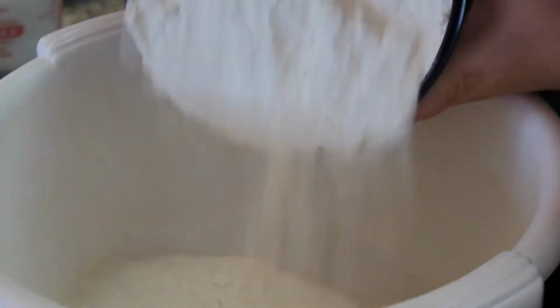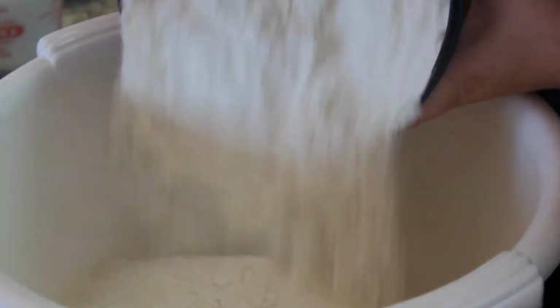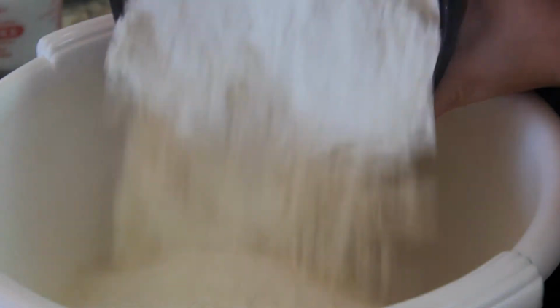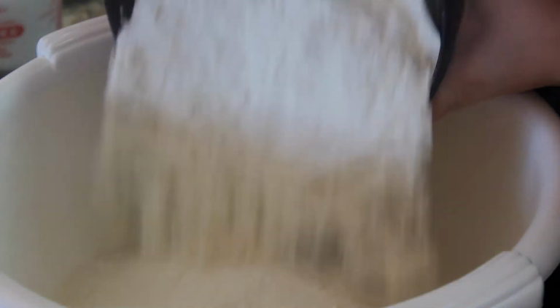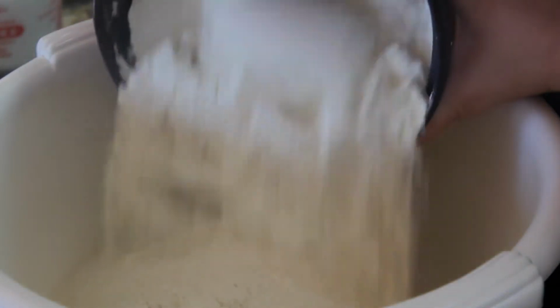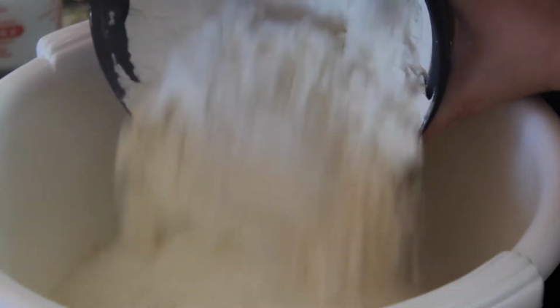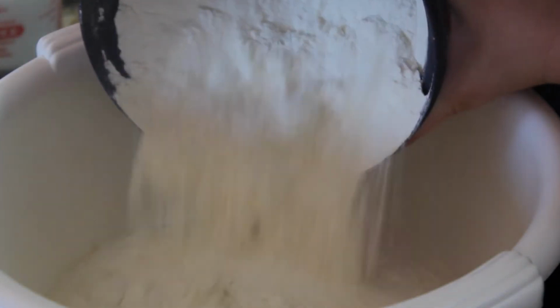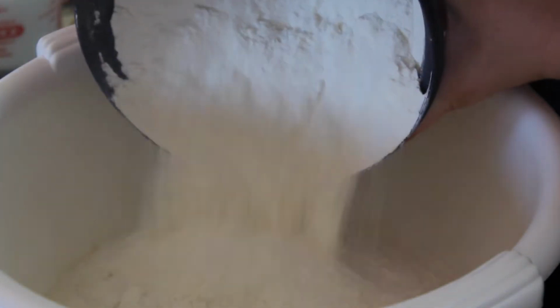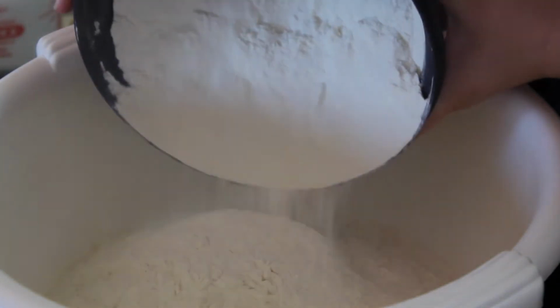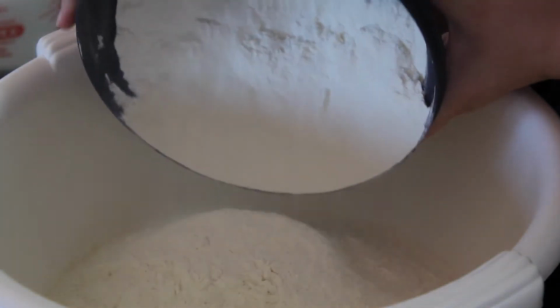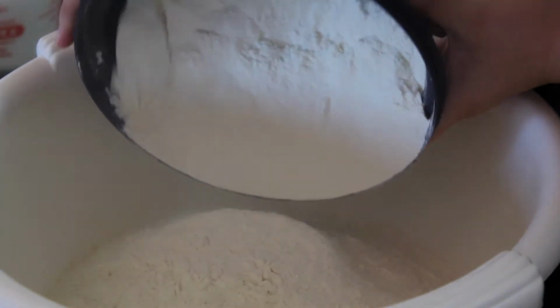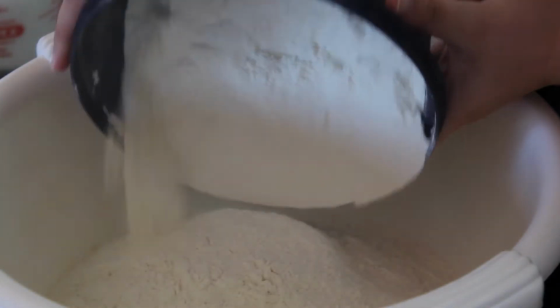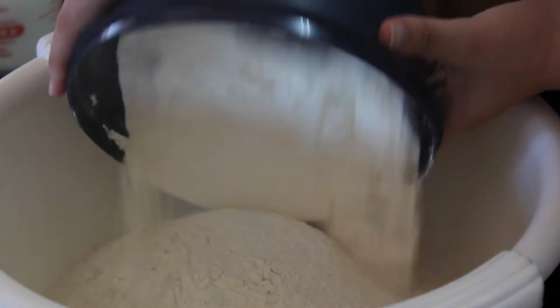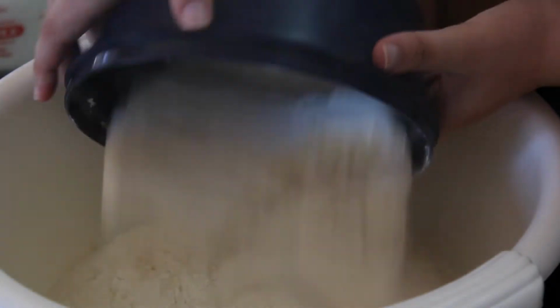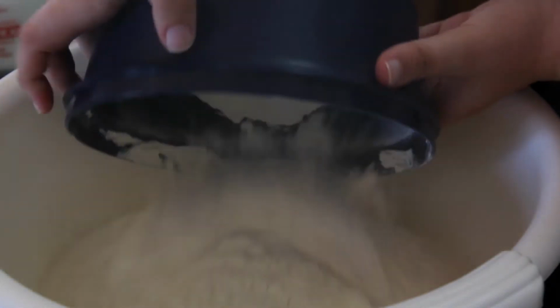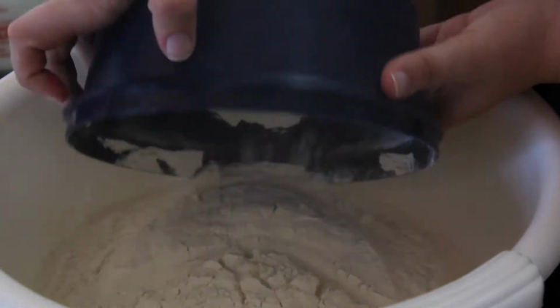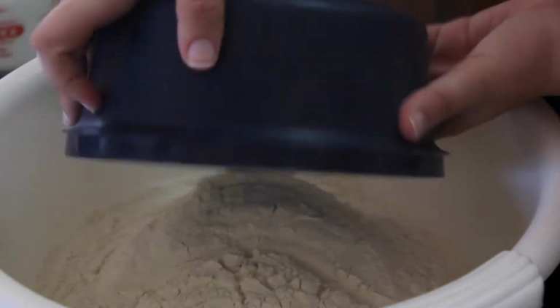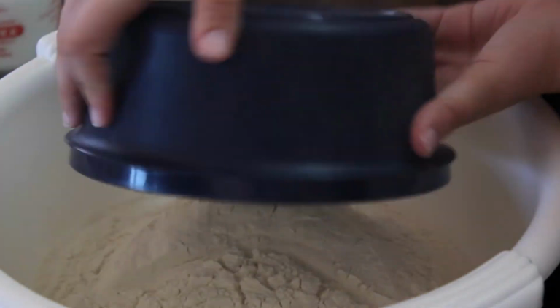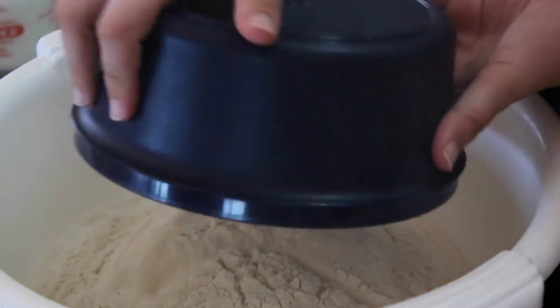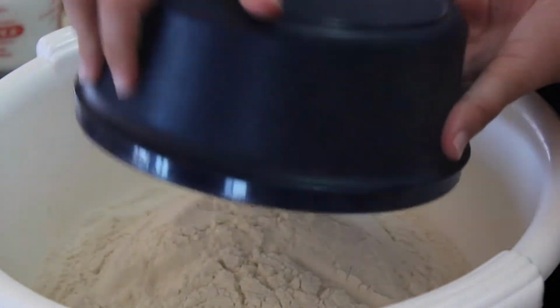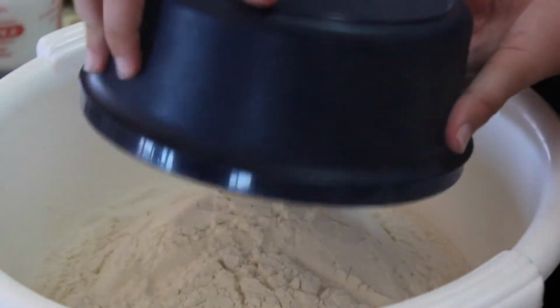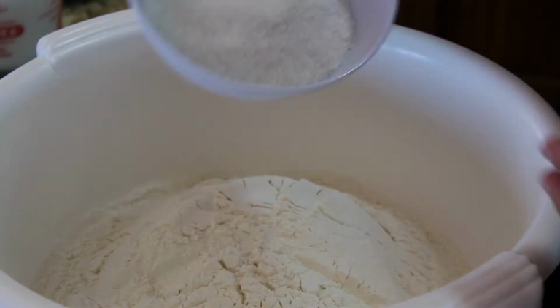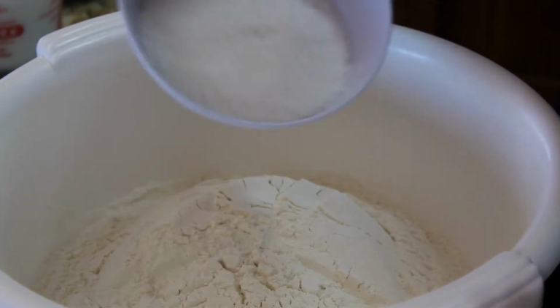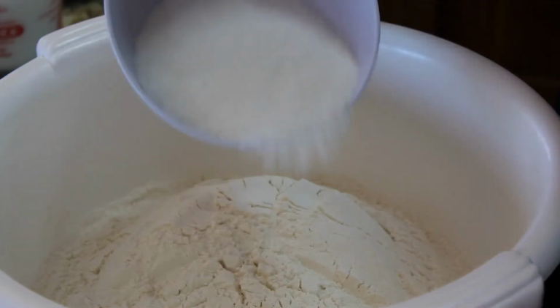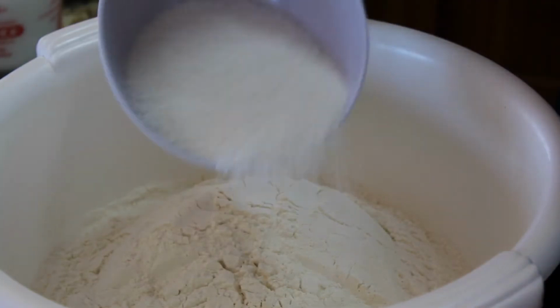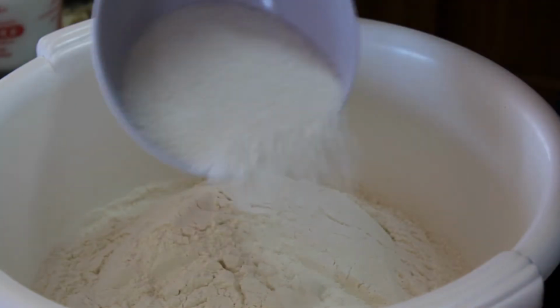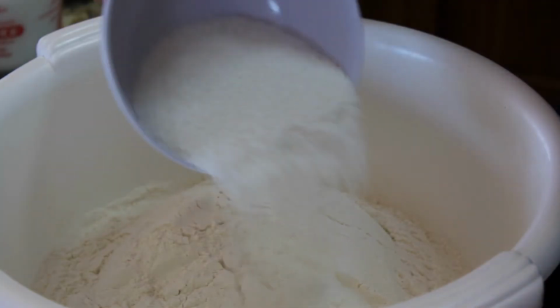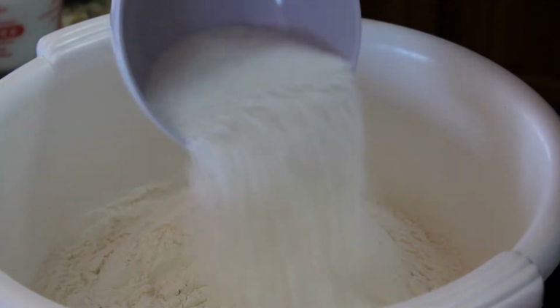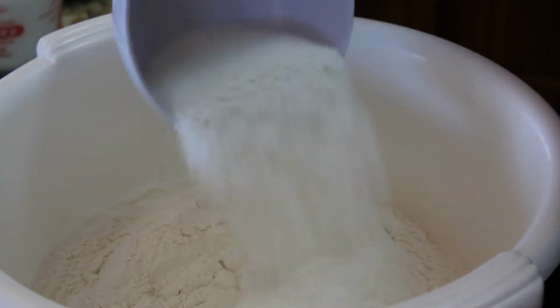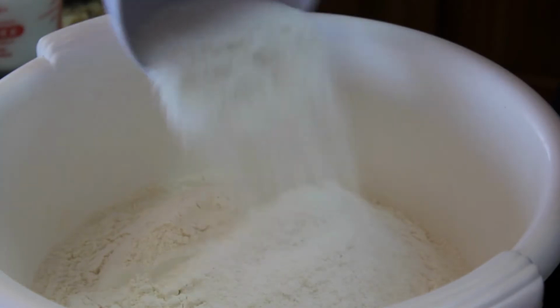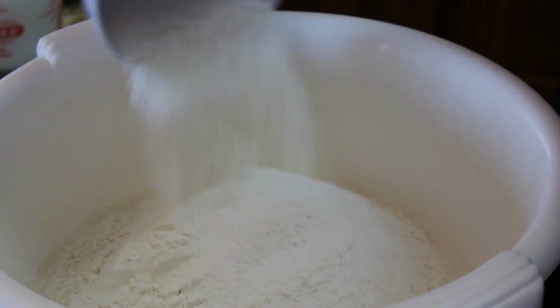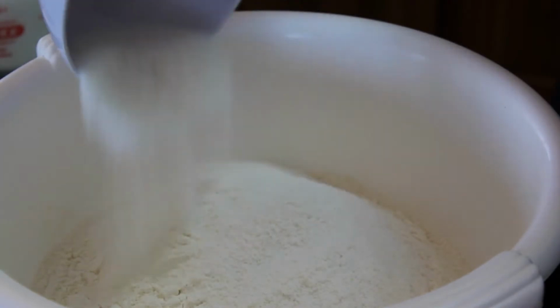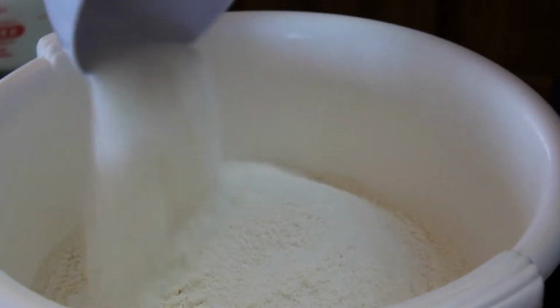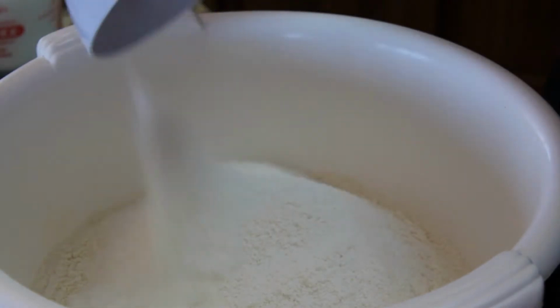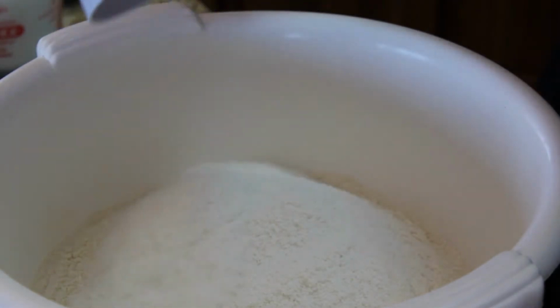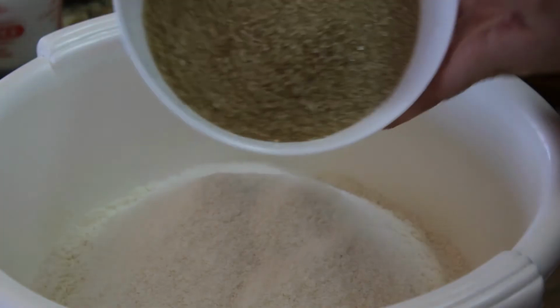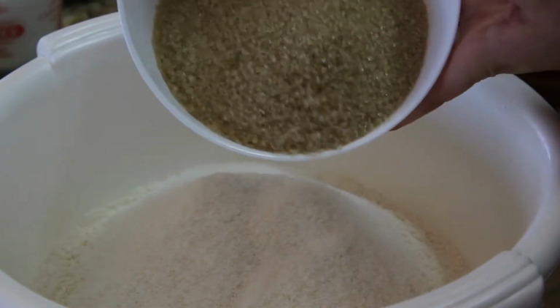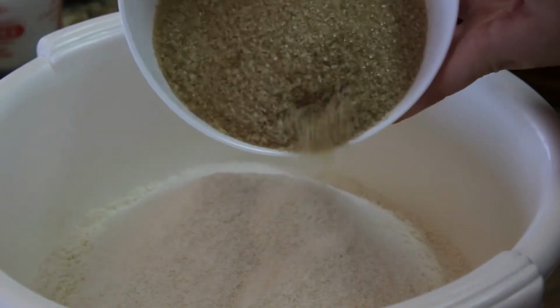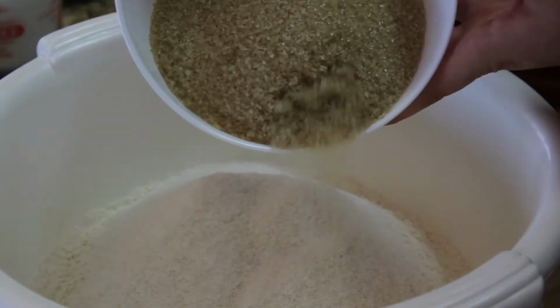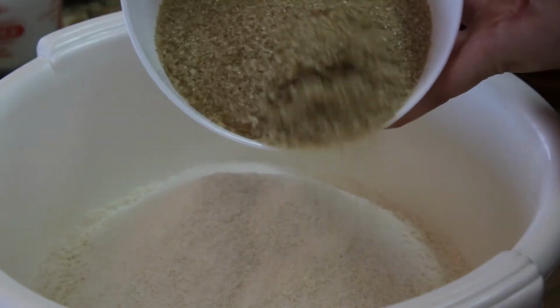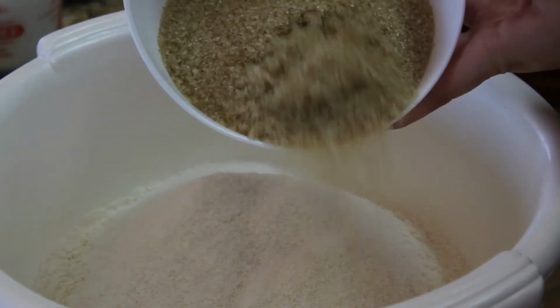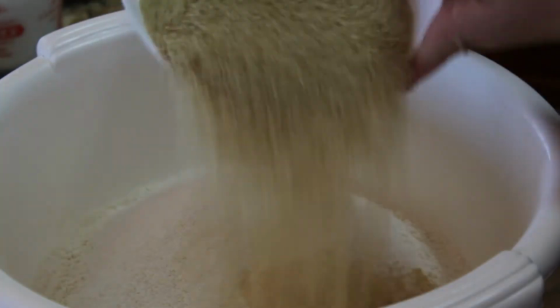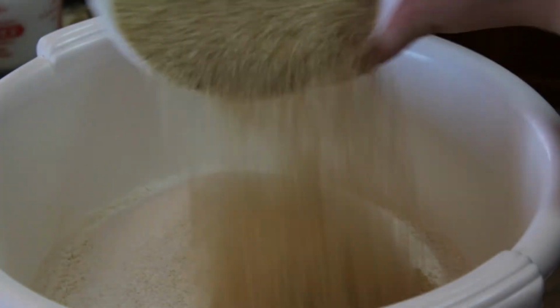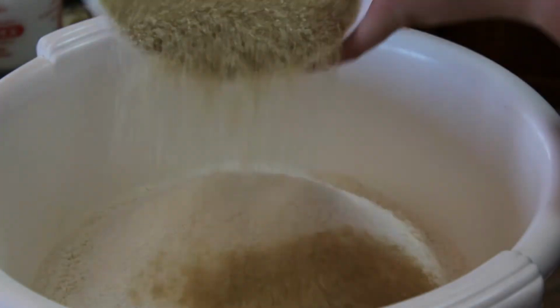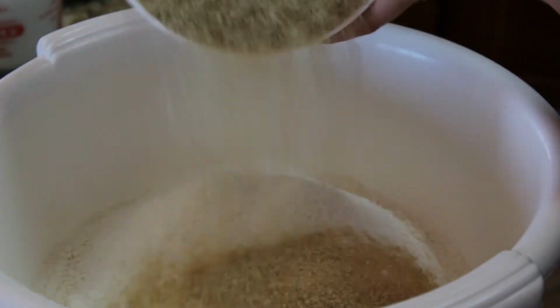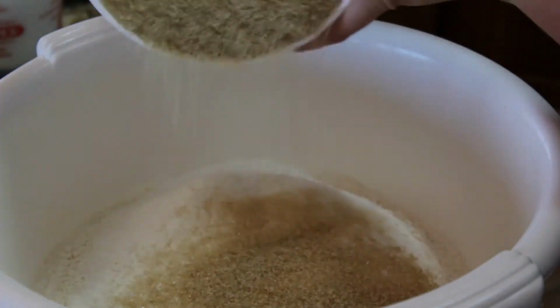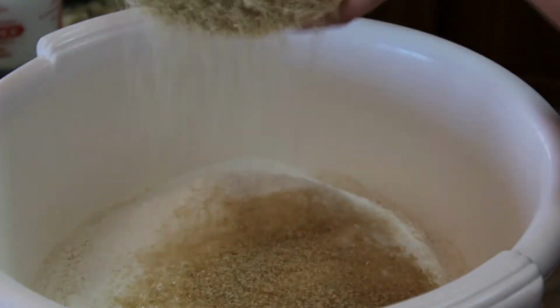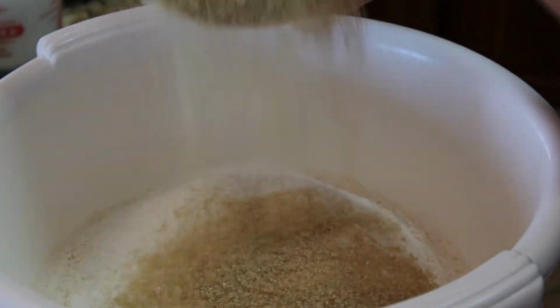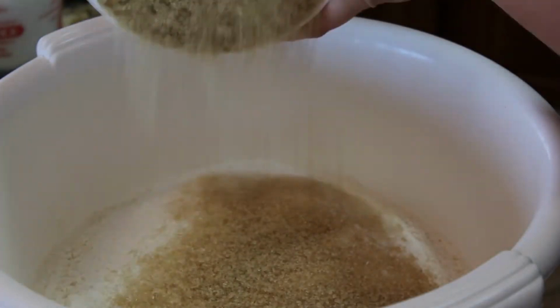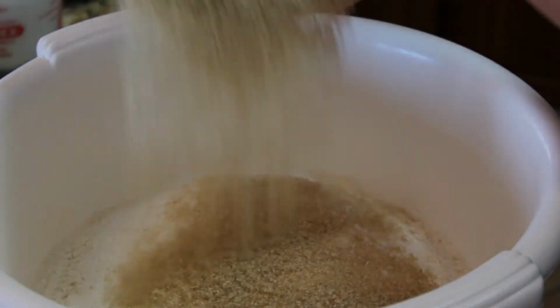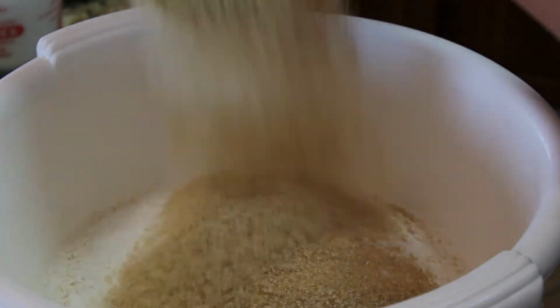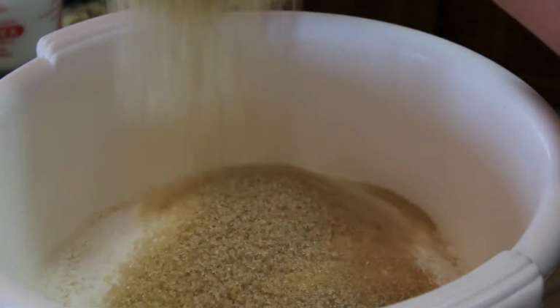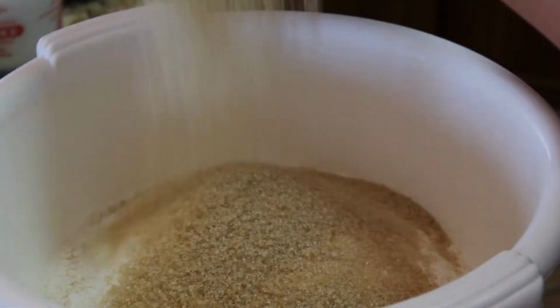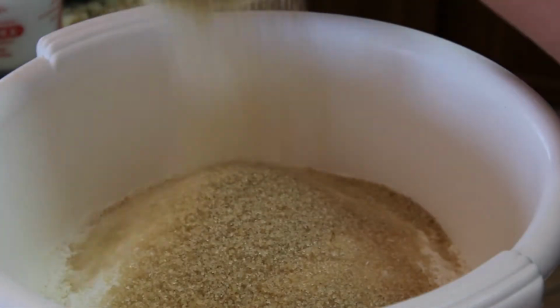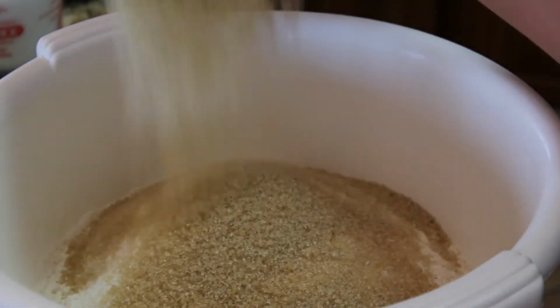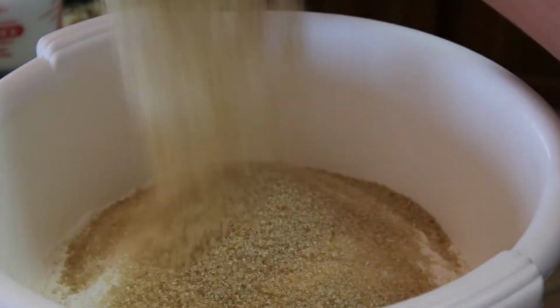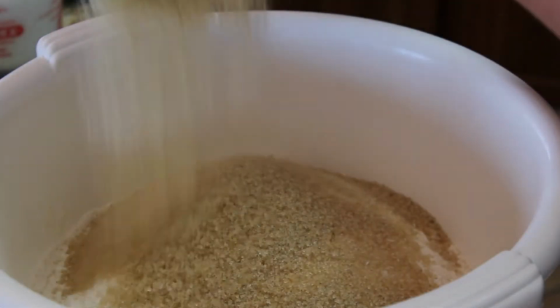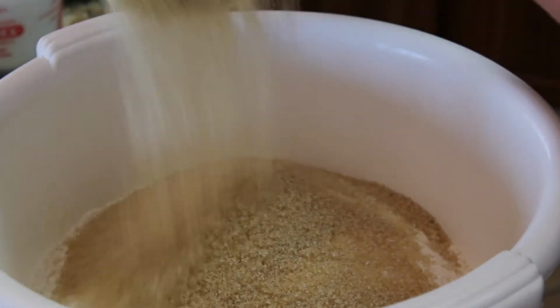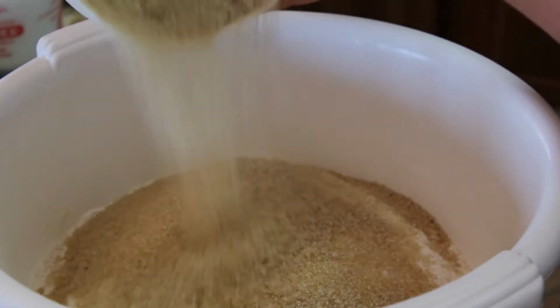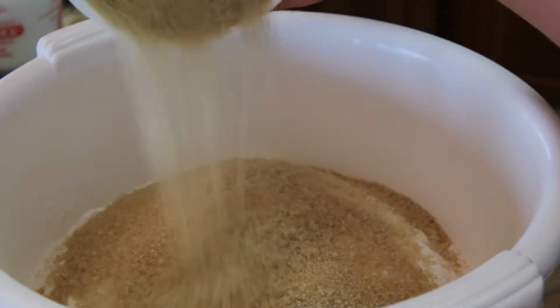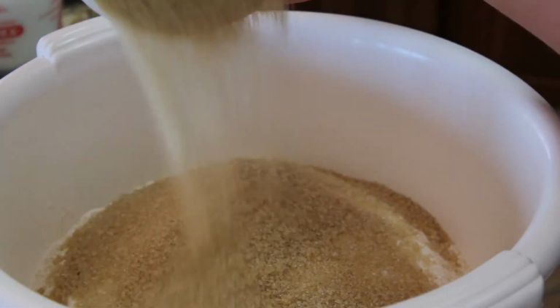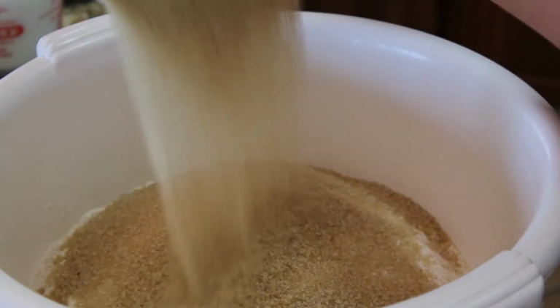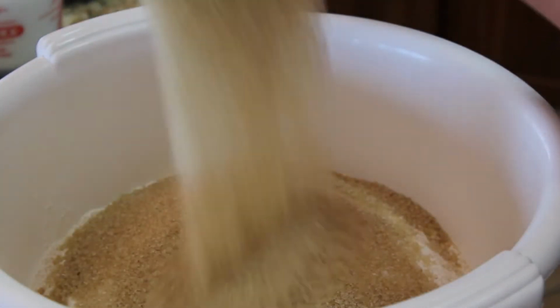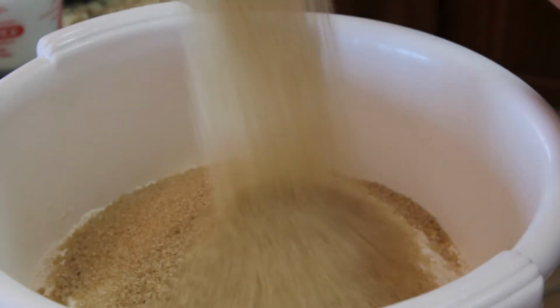dry coconut, sugar, baking powder and salt together and mix well.